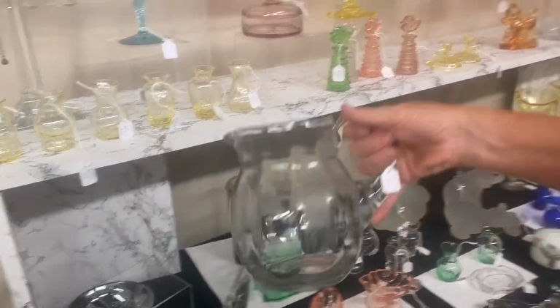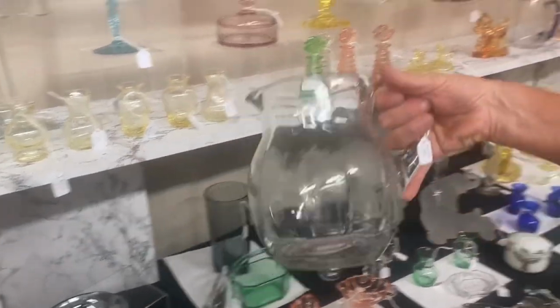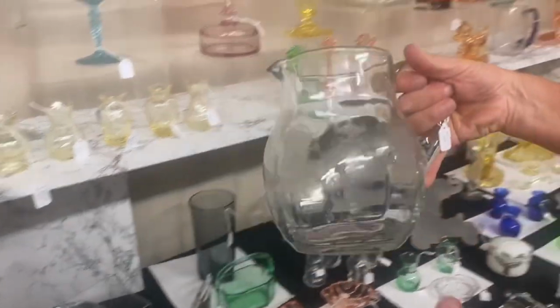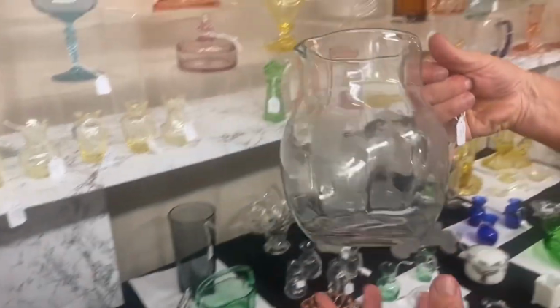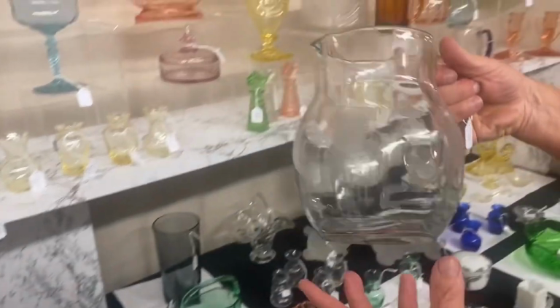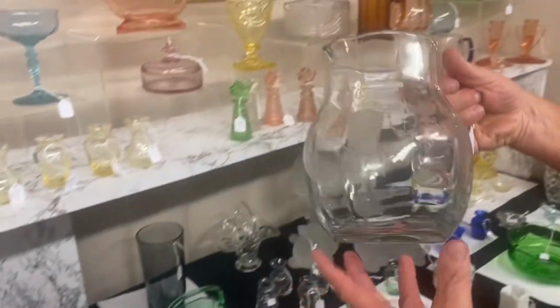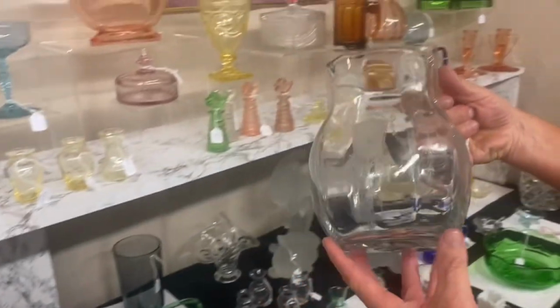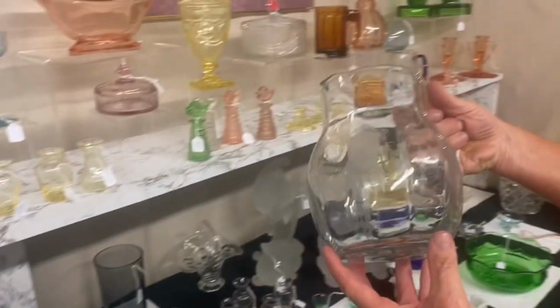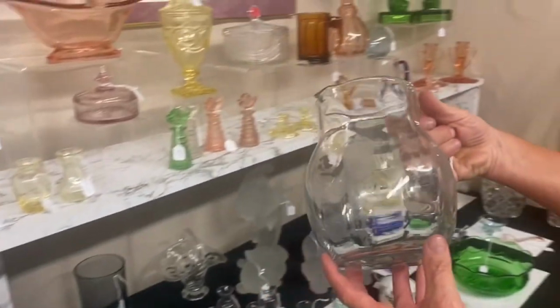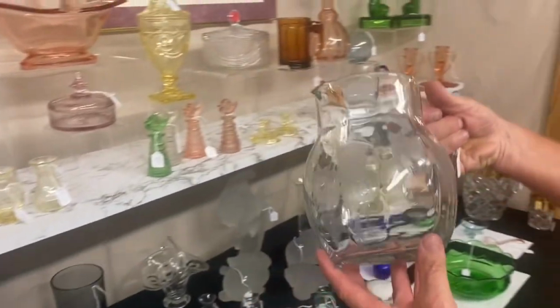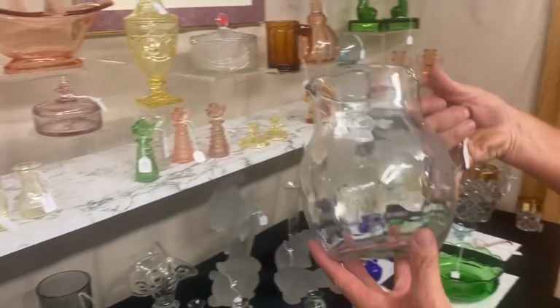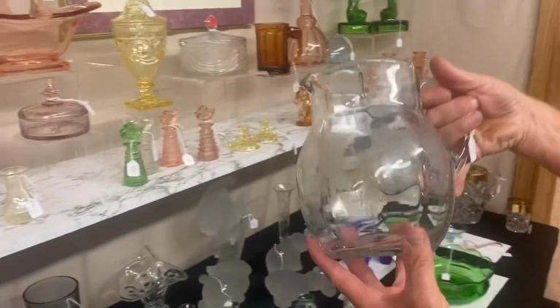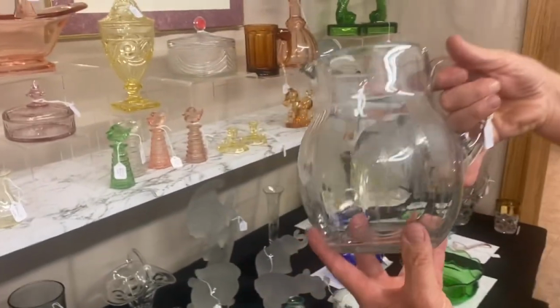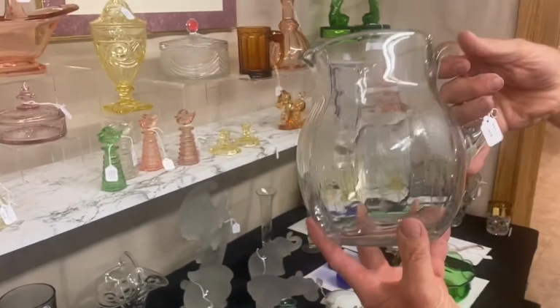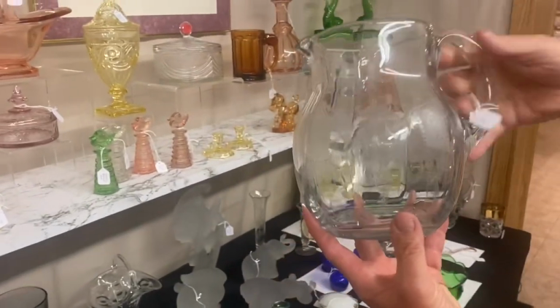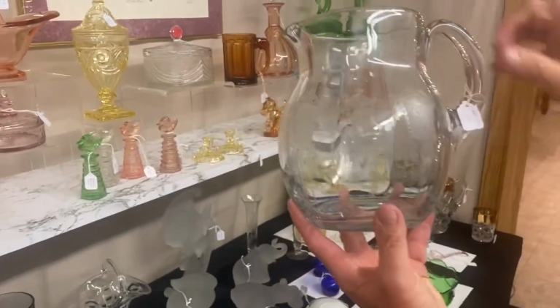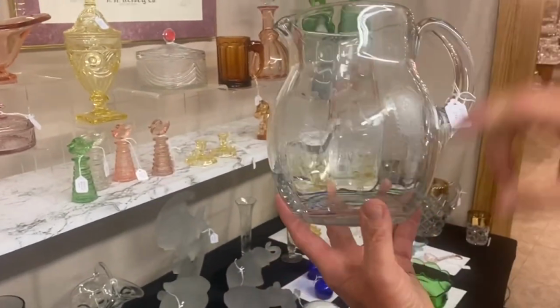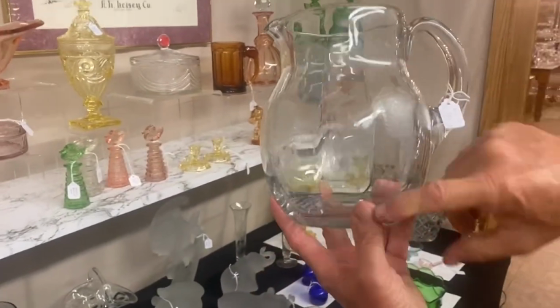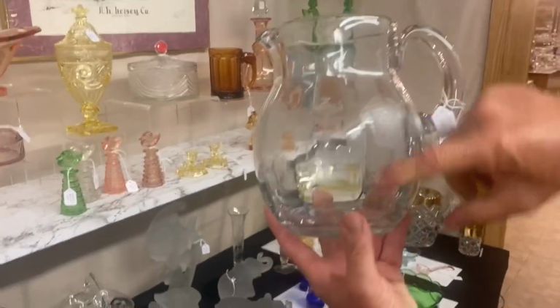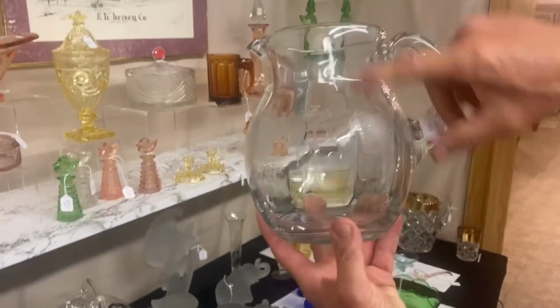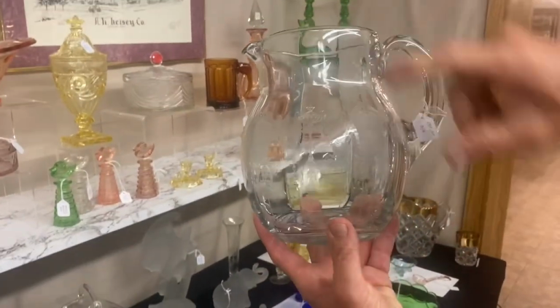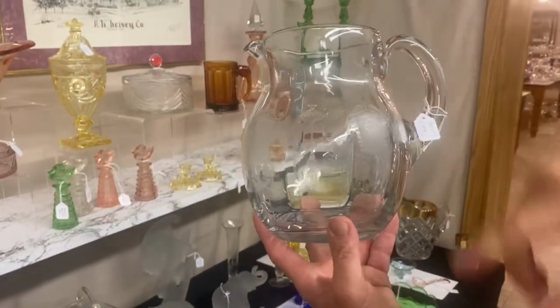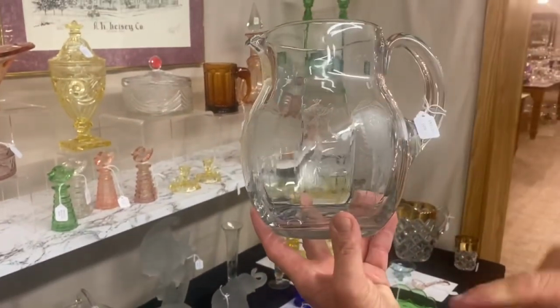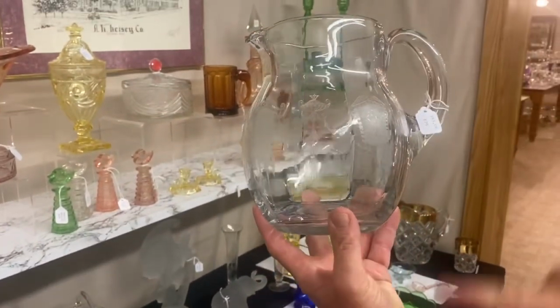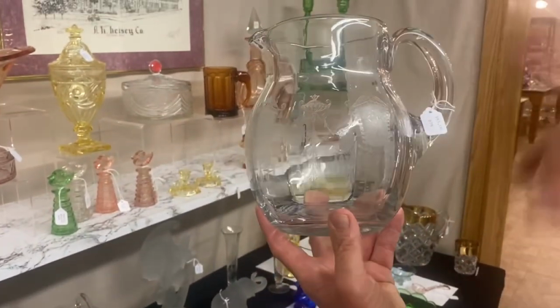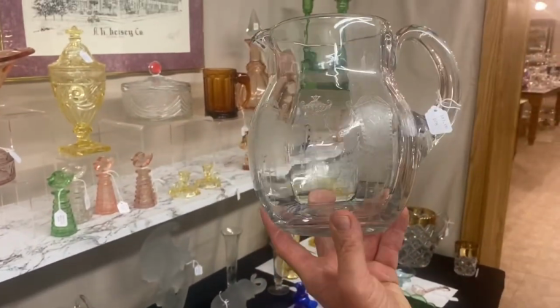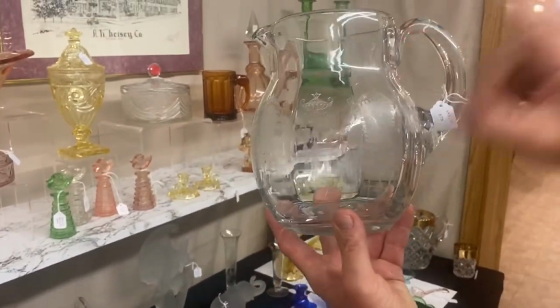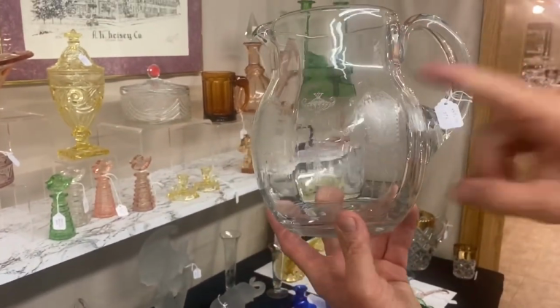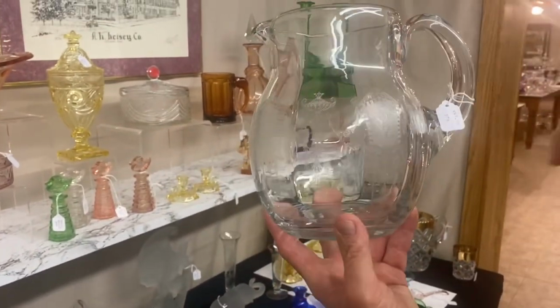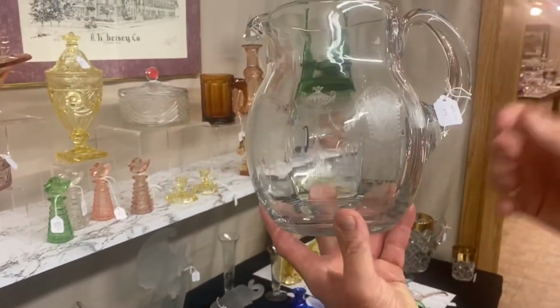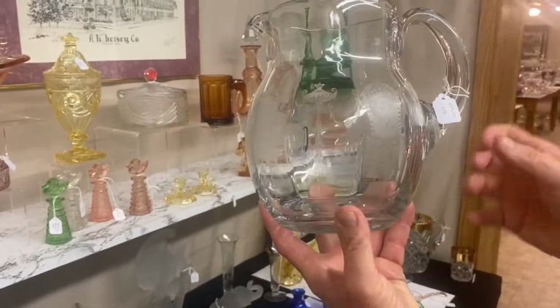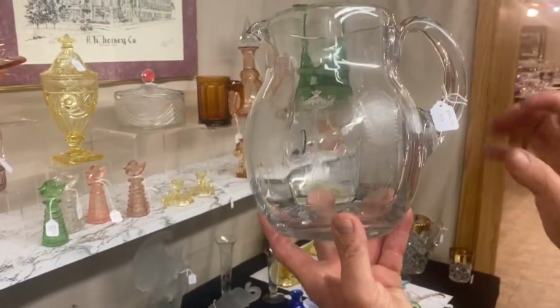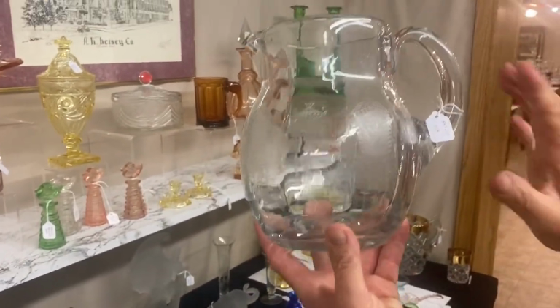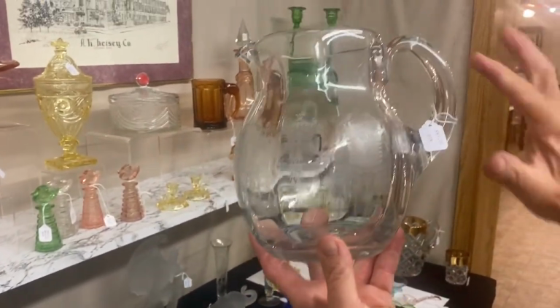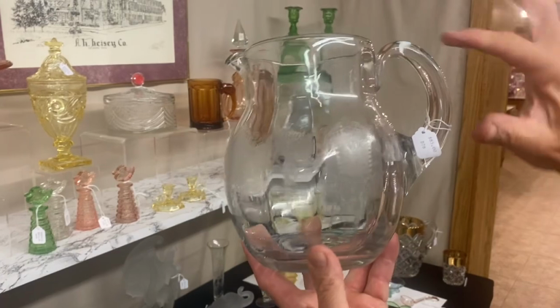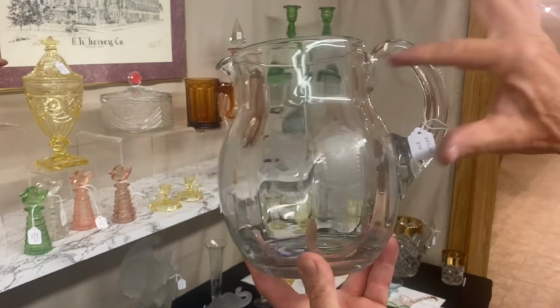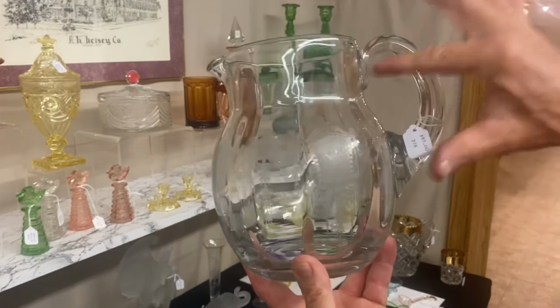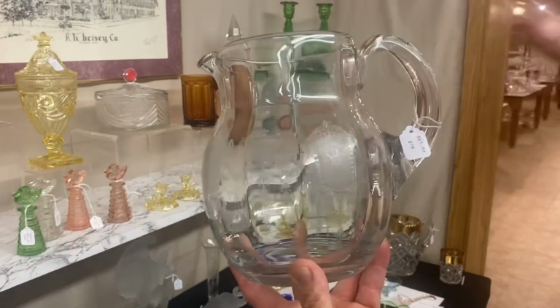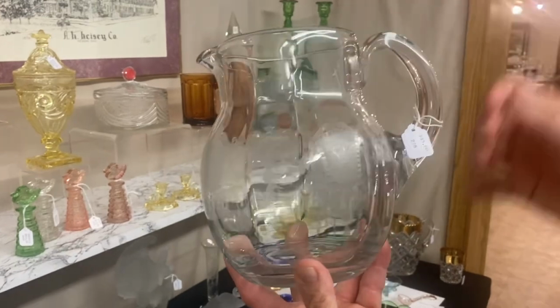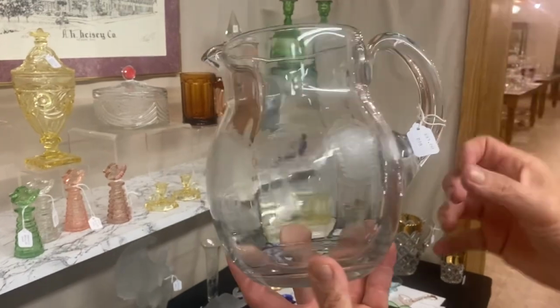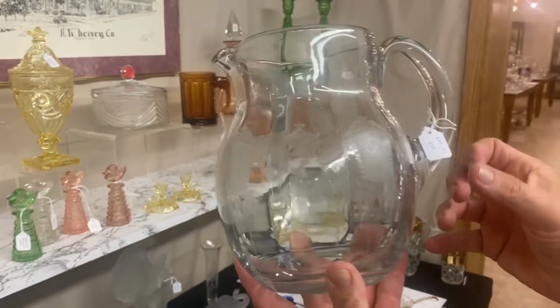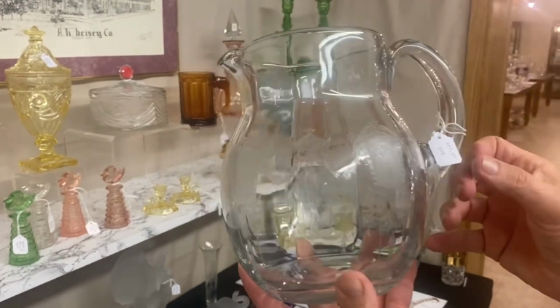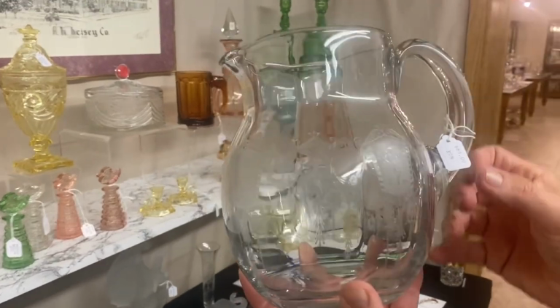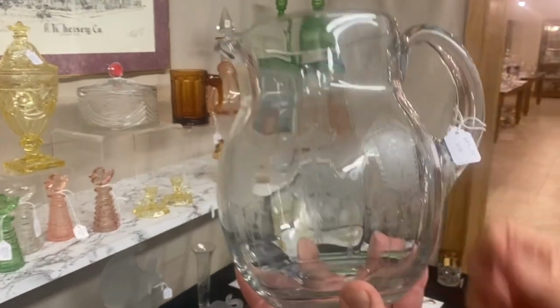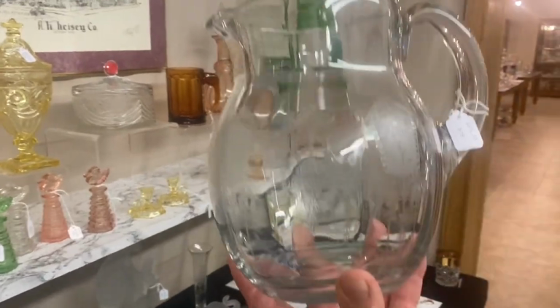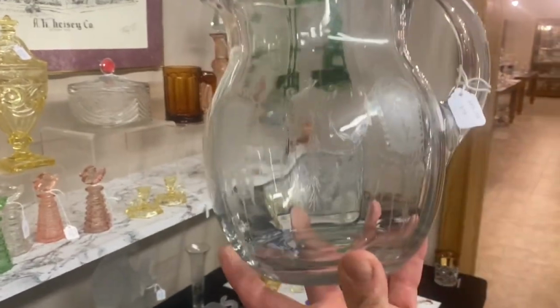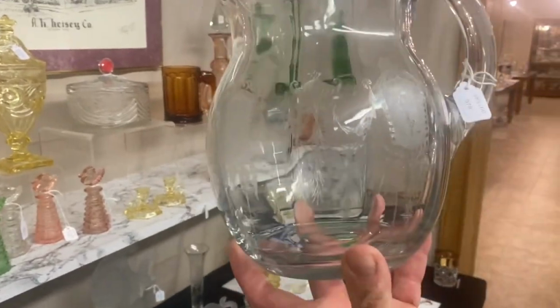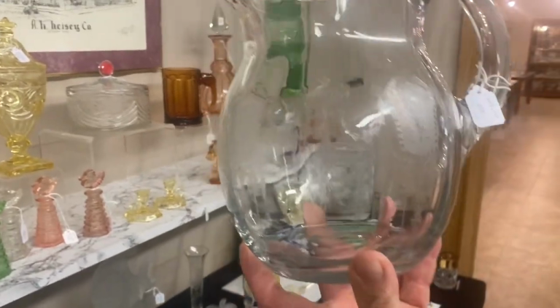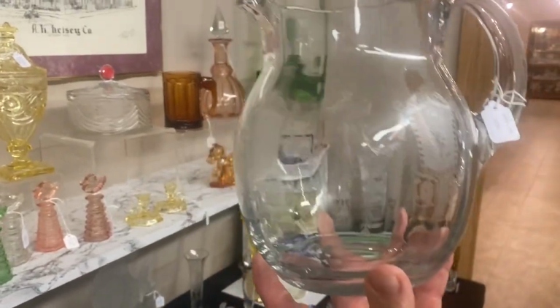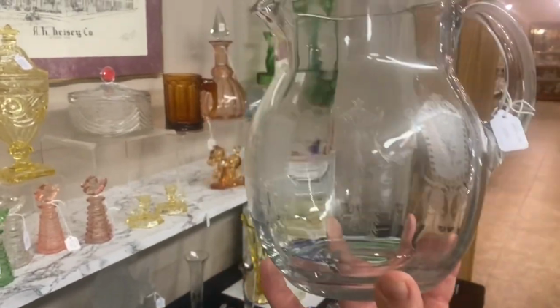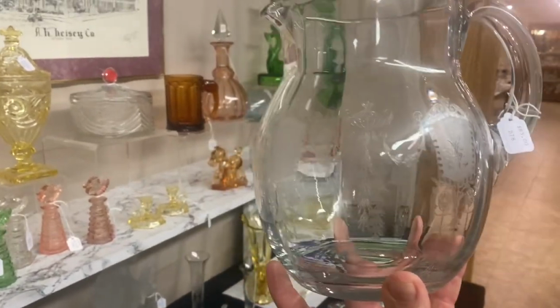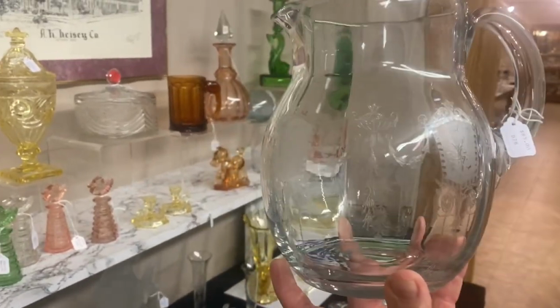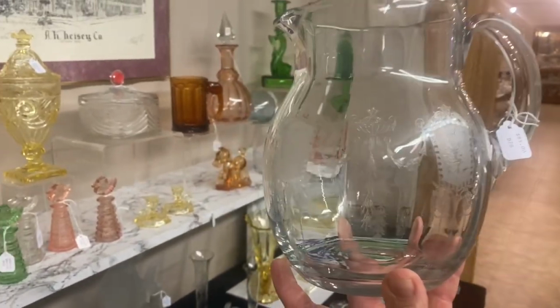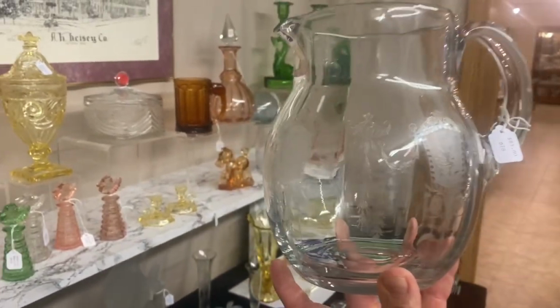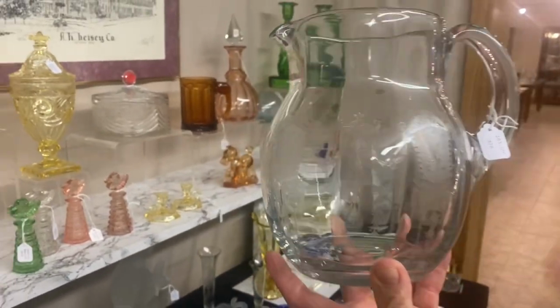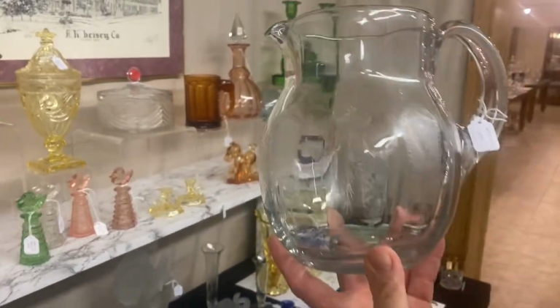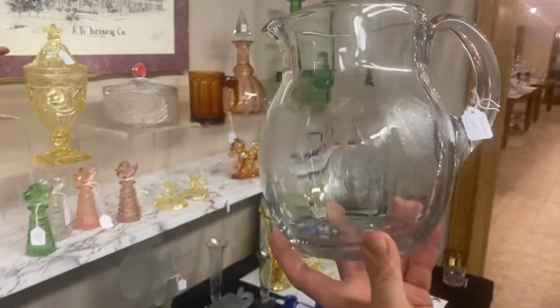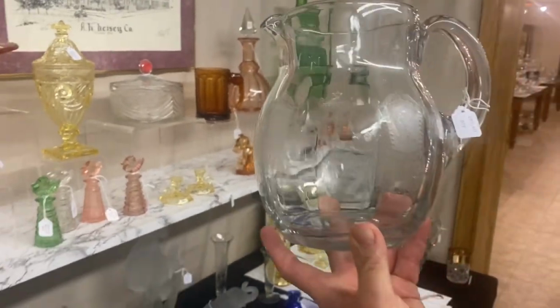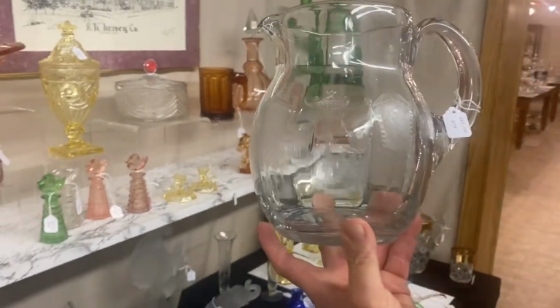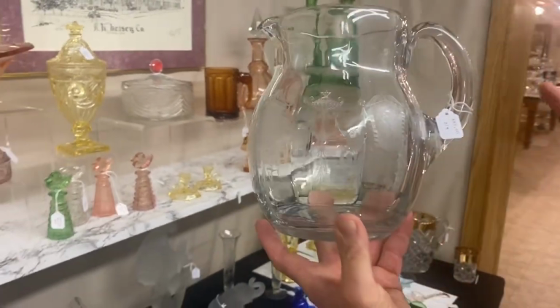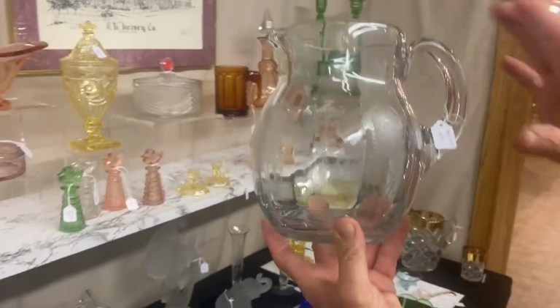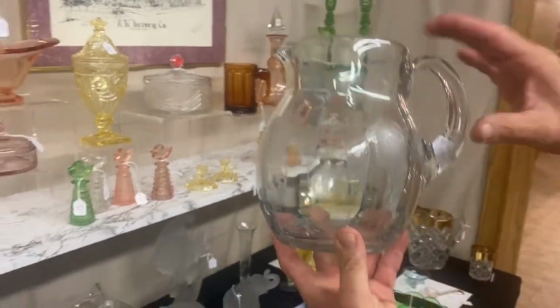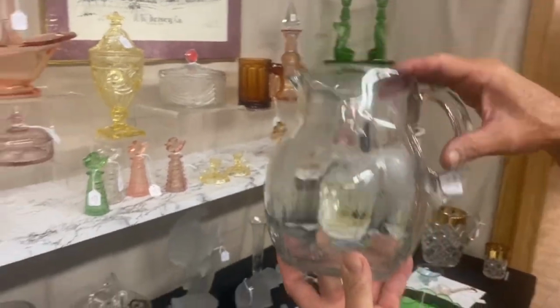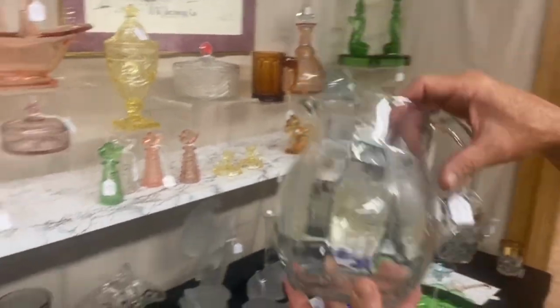A Gallagher Water jug, narrow optic, Renaissance etching, good handle. $85, slight wear.